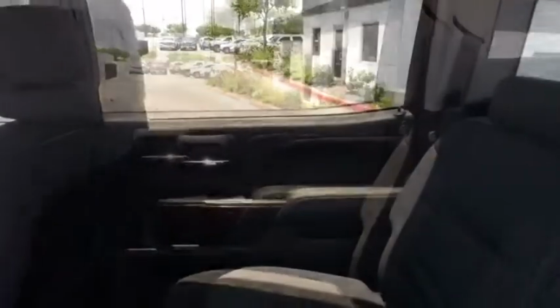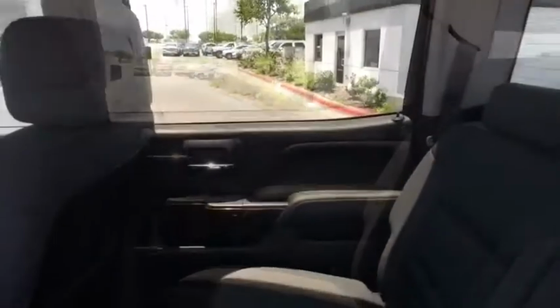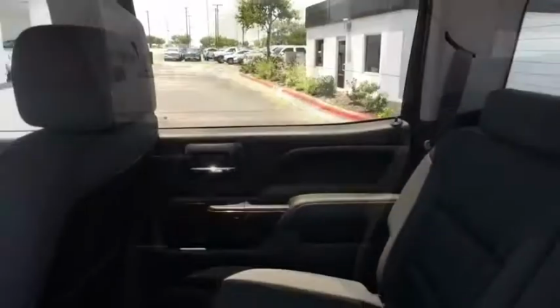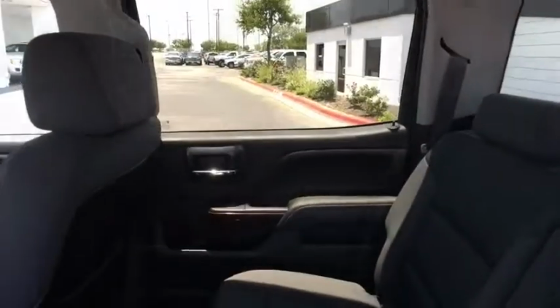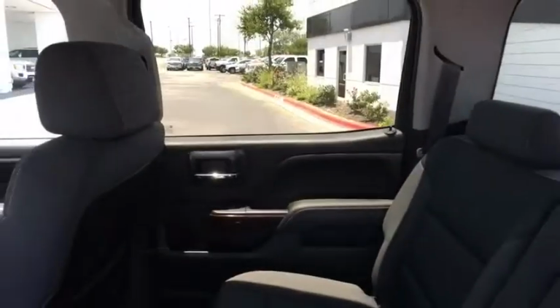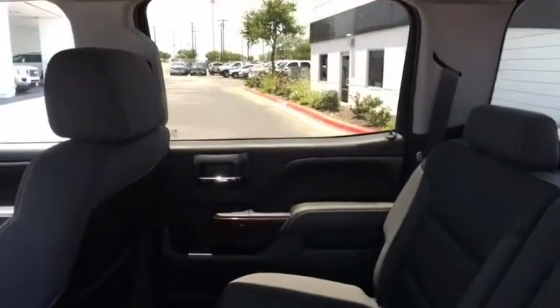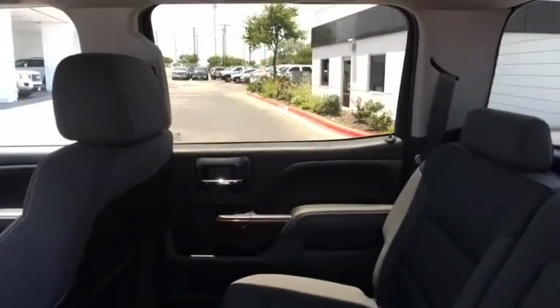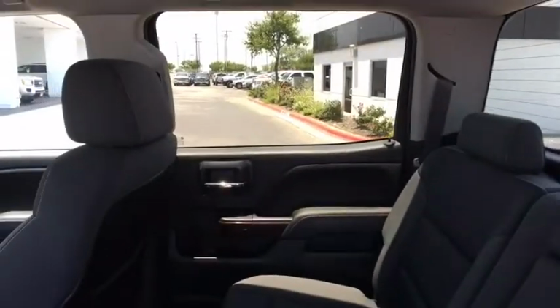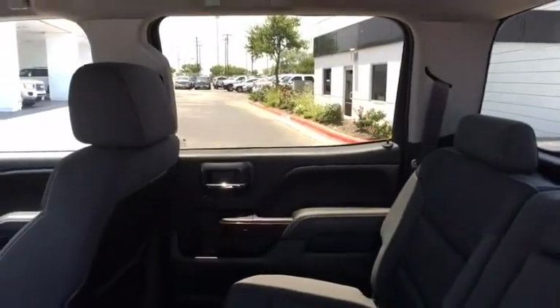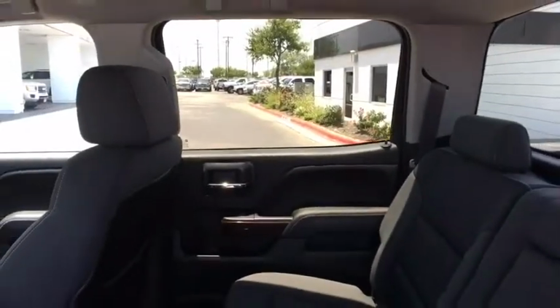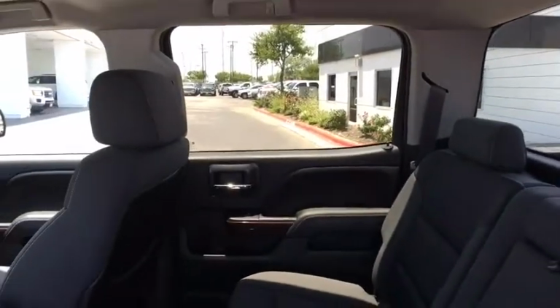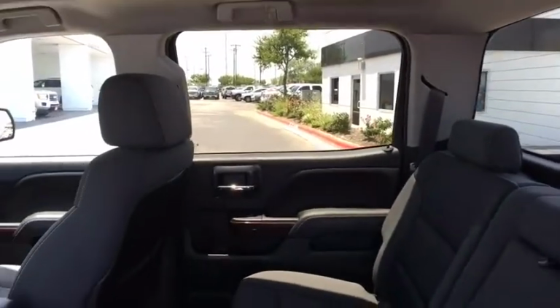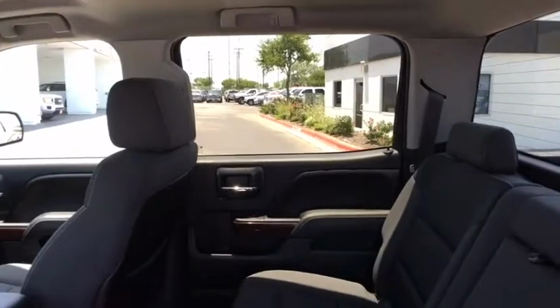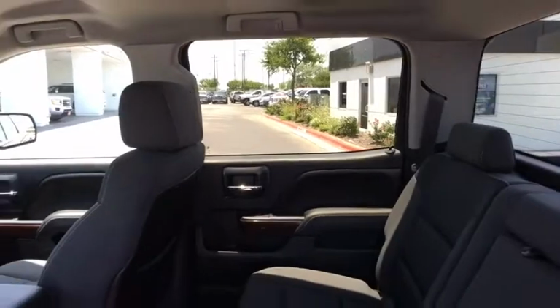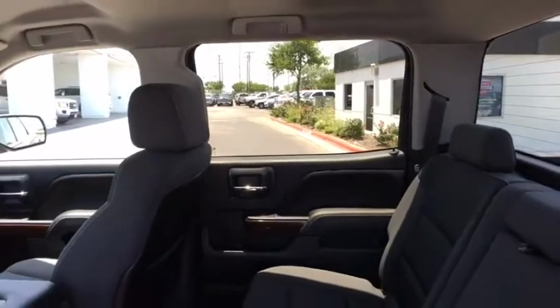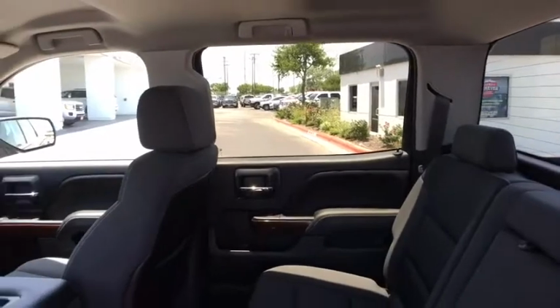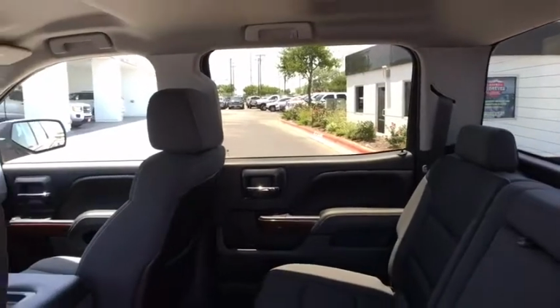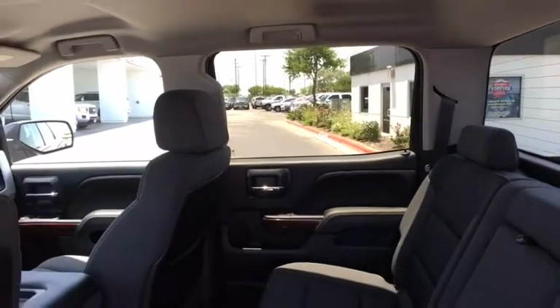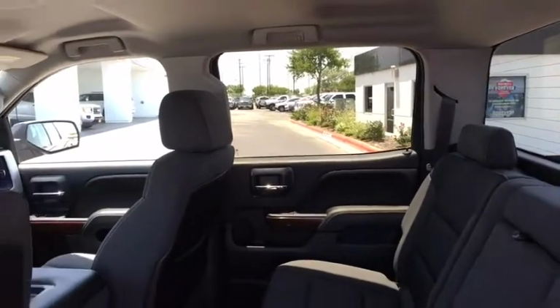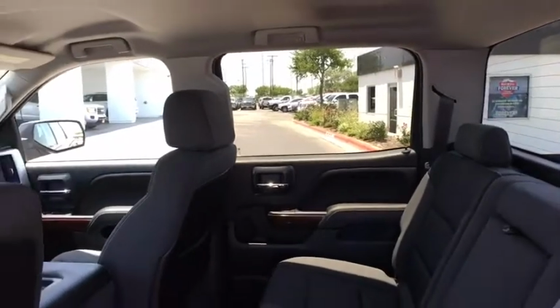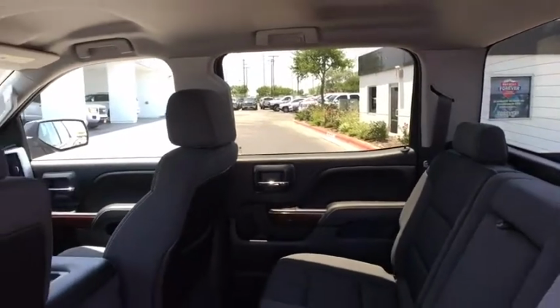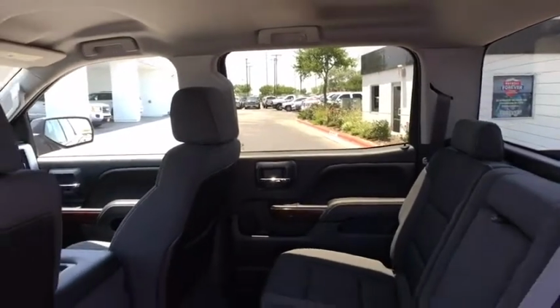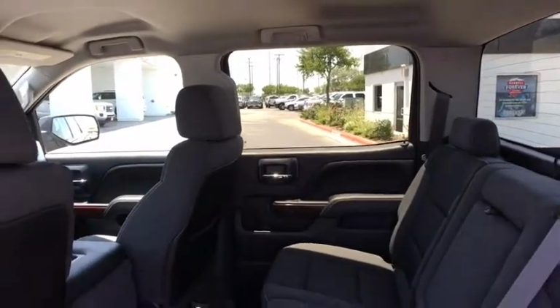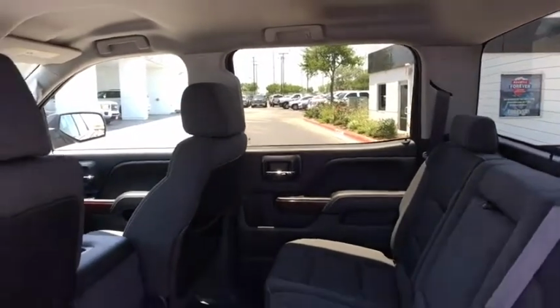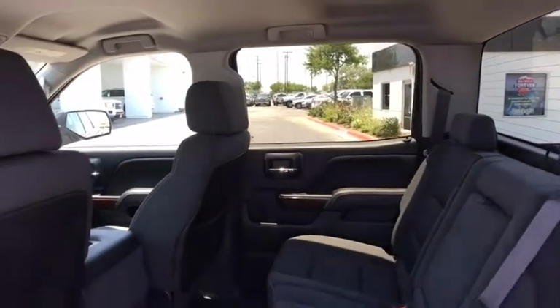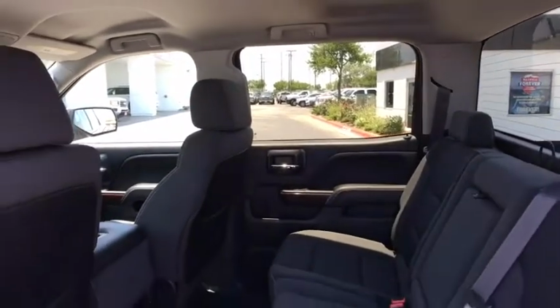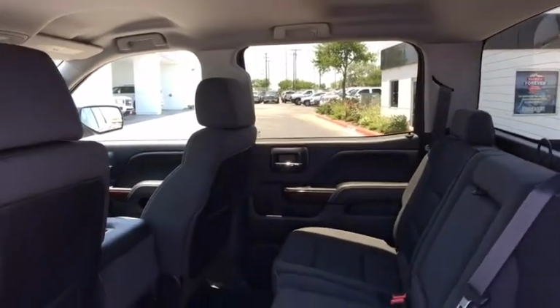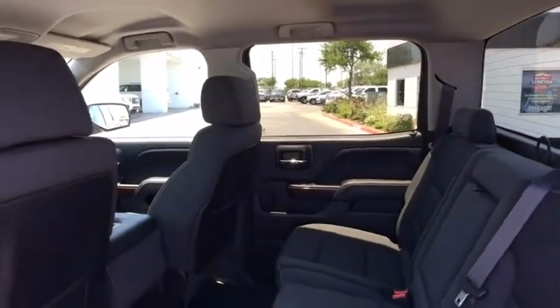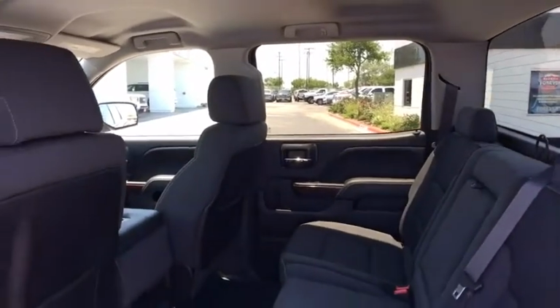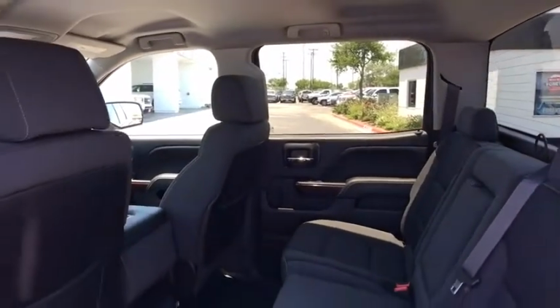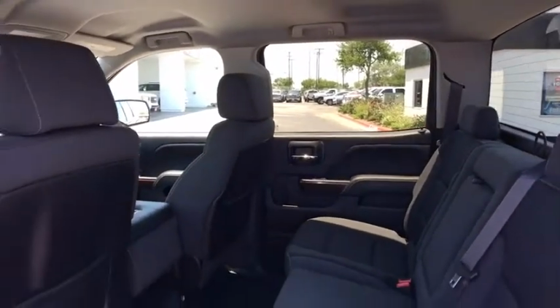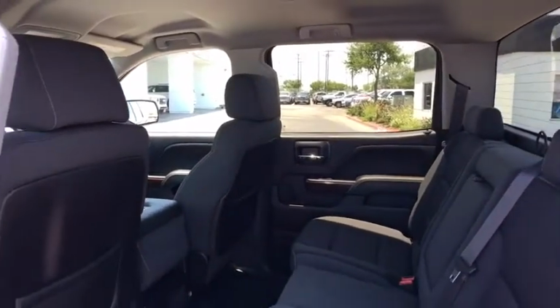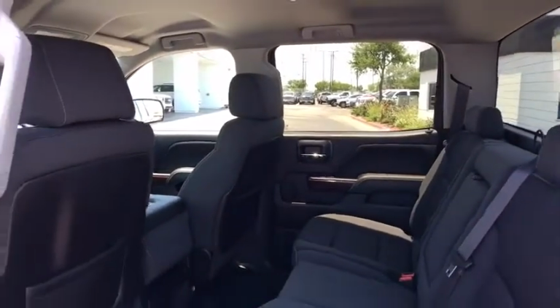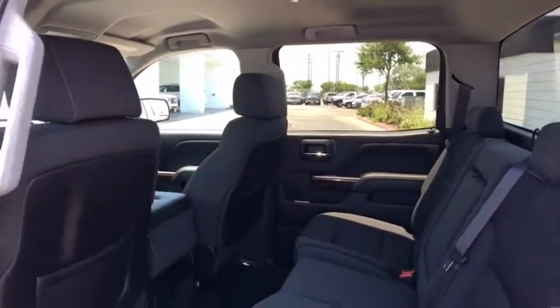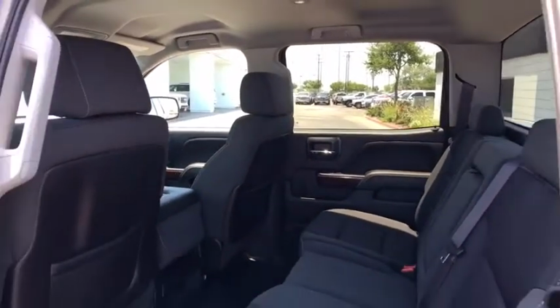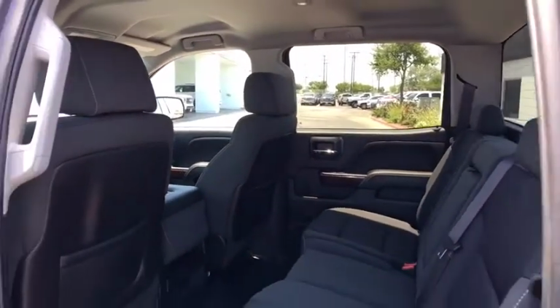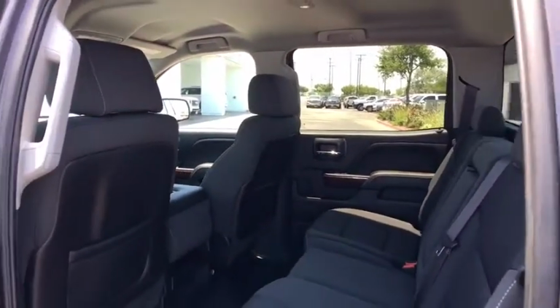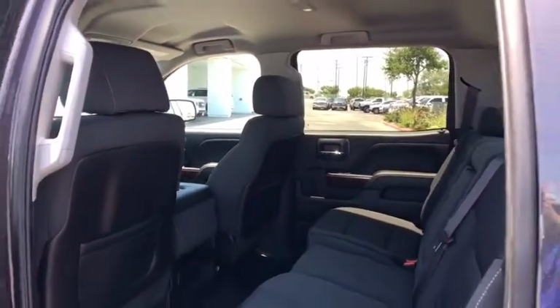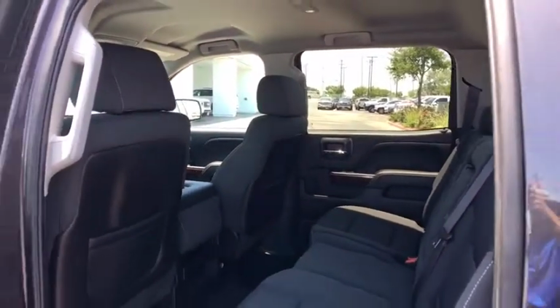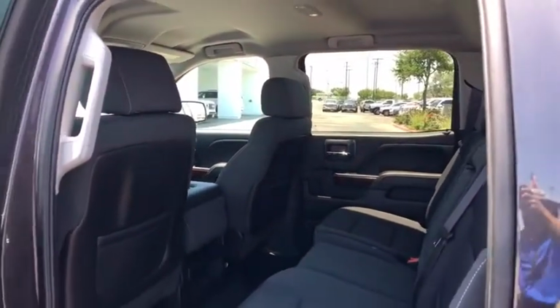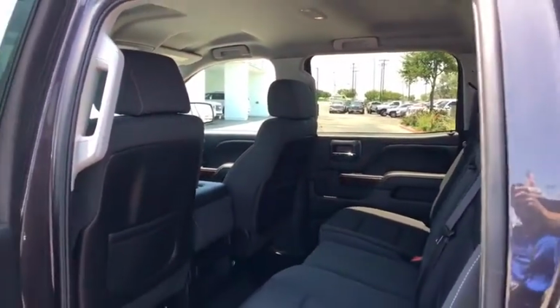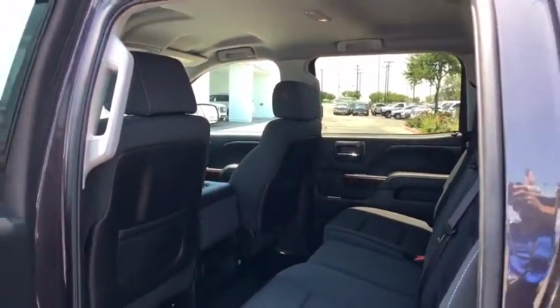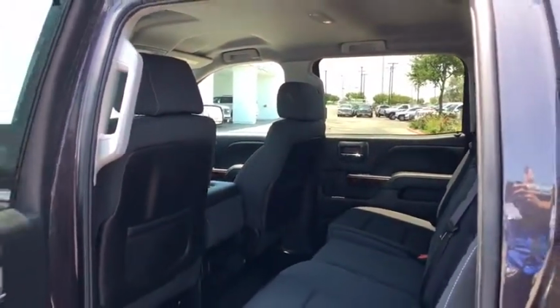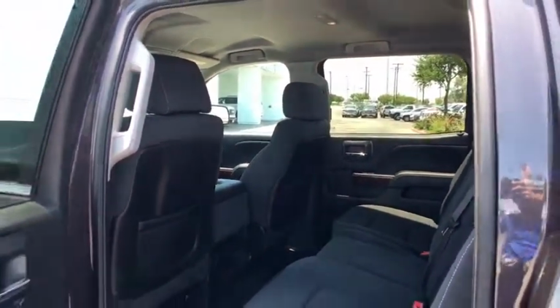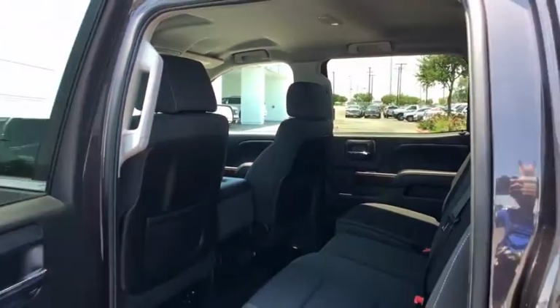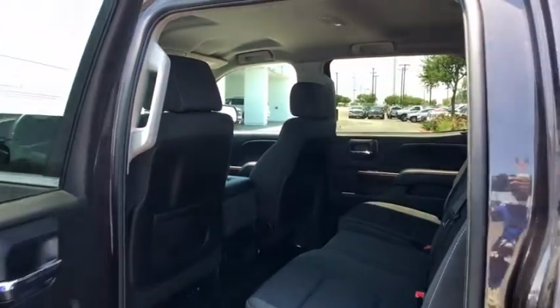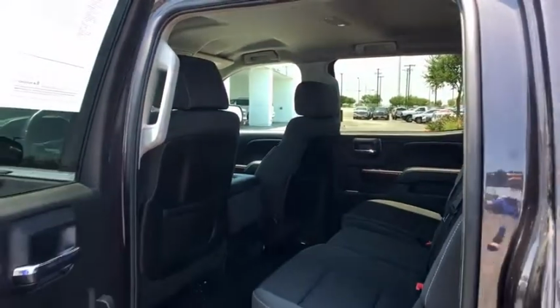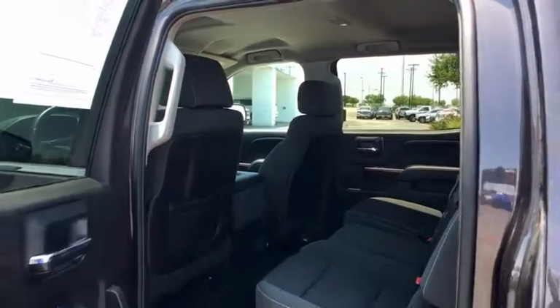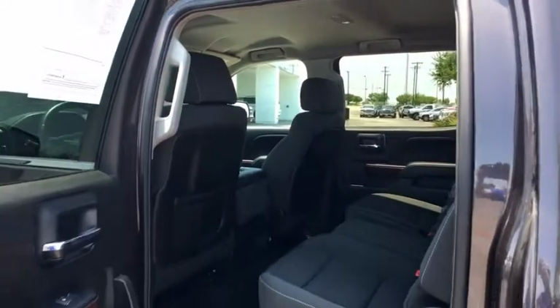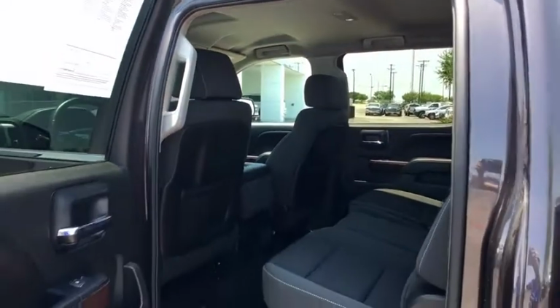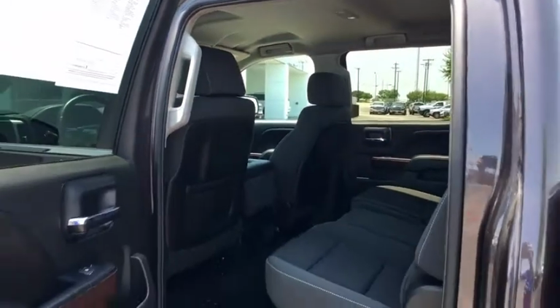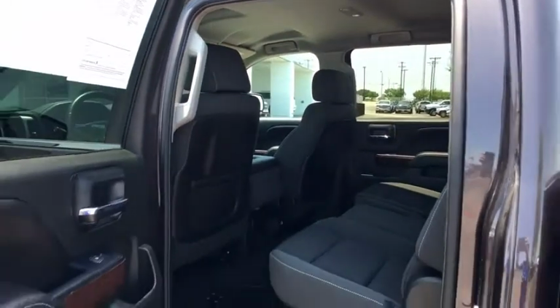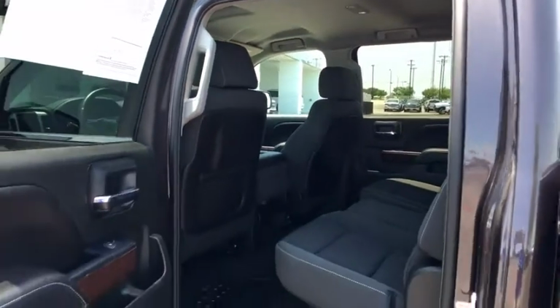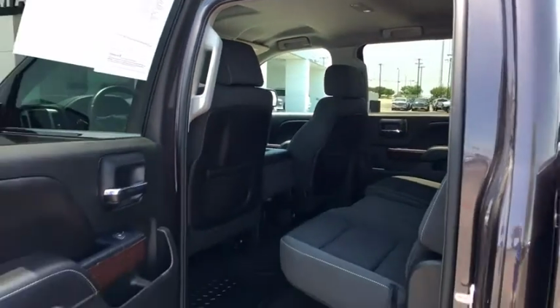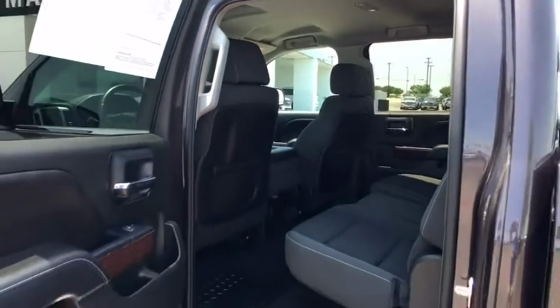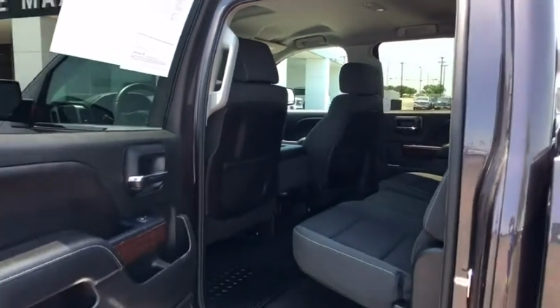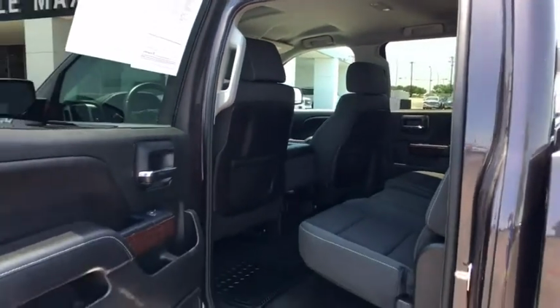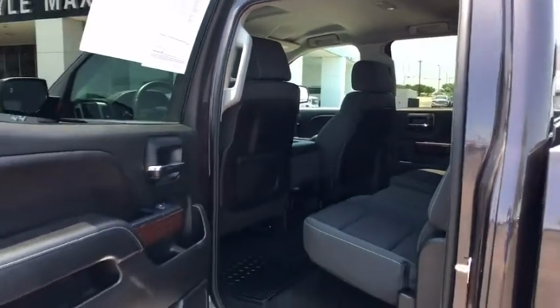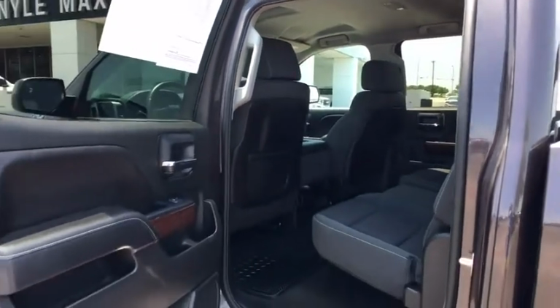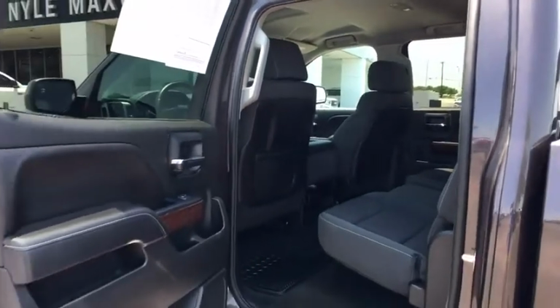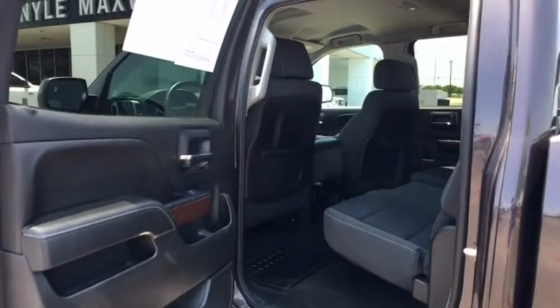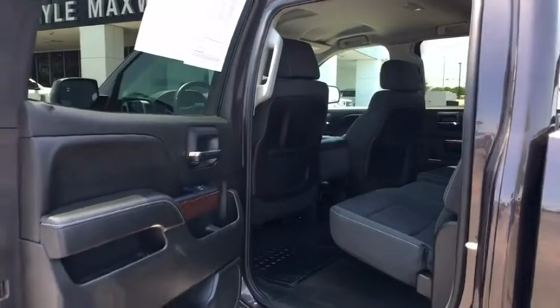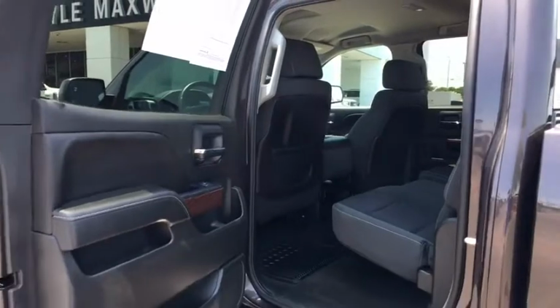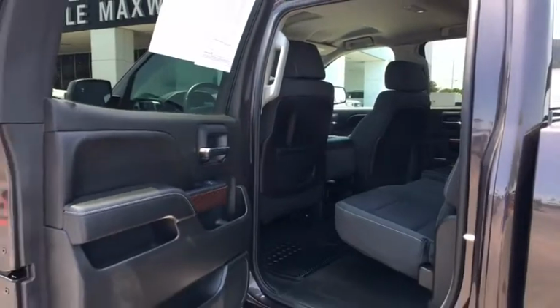Remote keyless entry, Sirius satellite radio, brake assist, overhead console, panic alarm, tachometer.